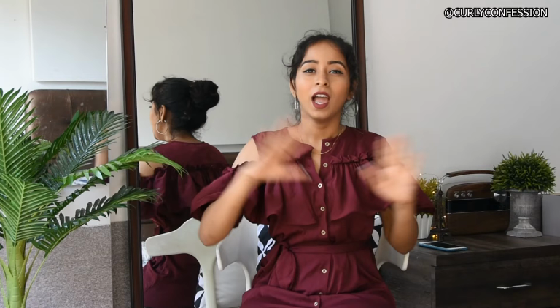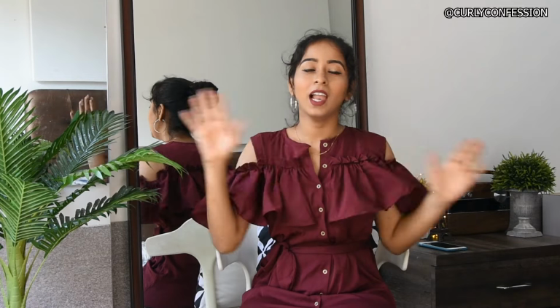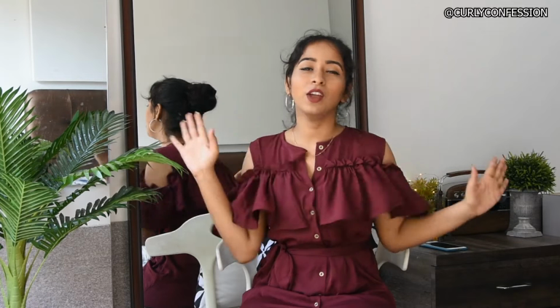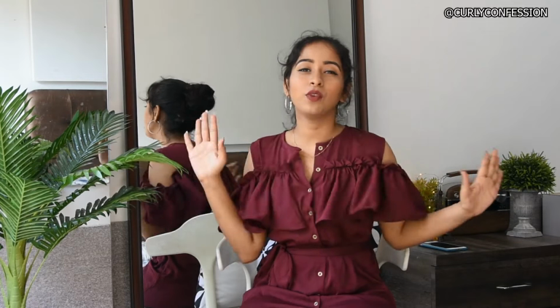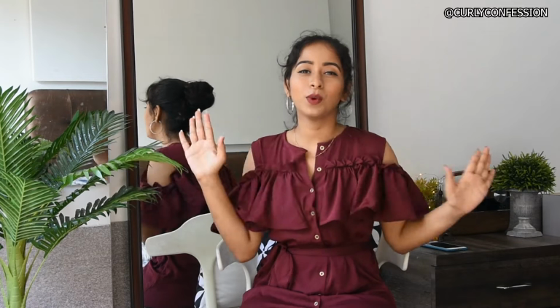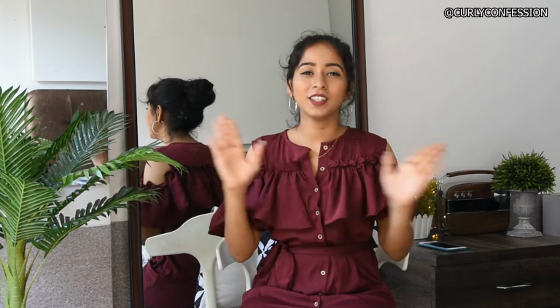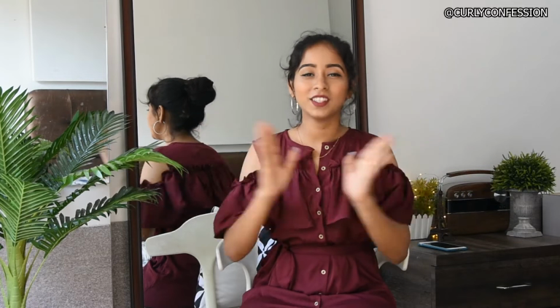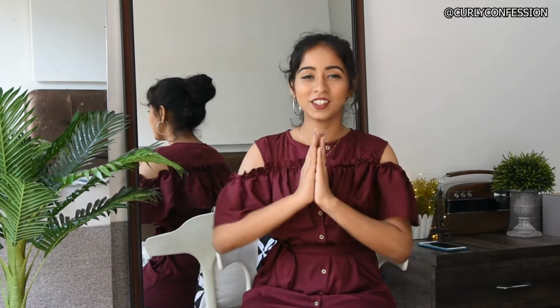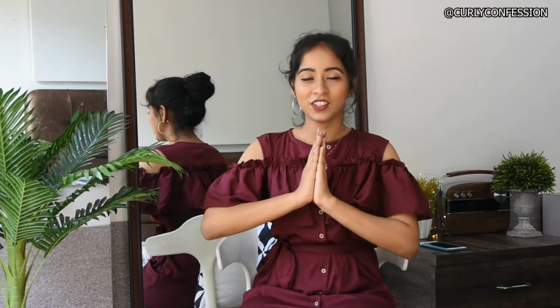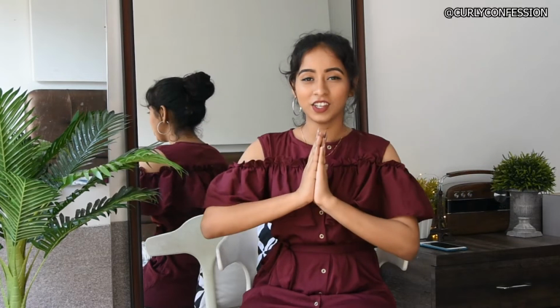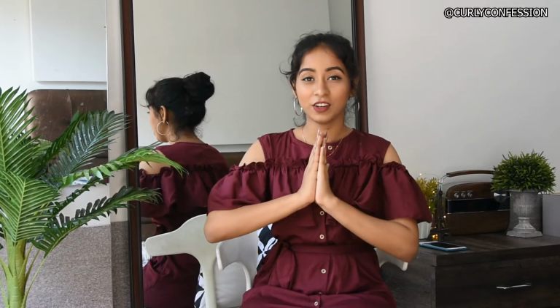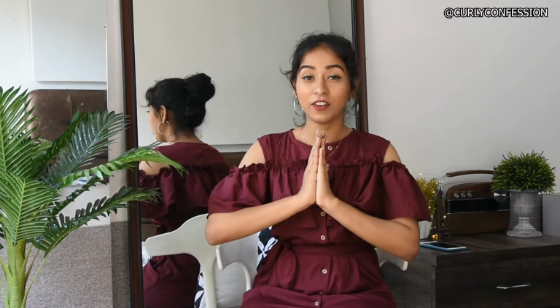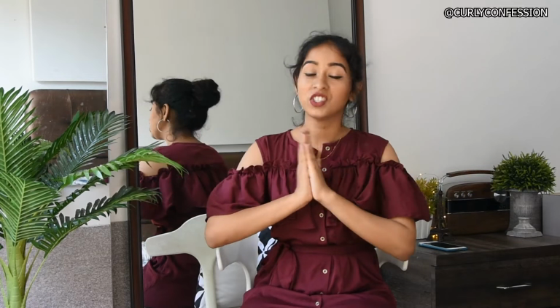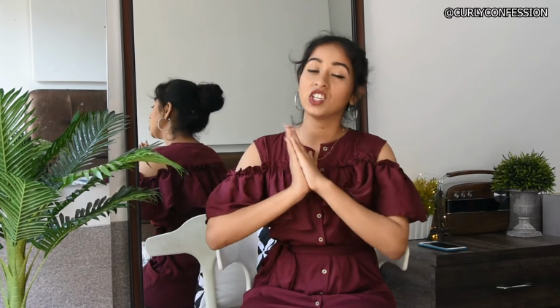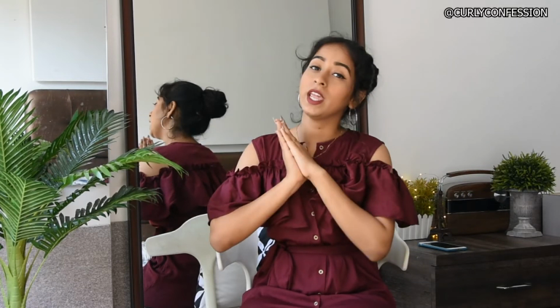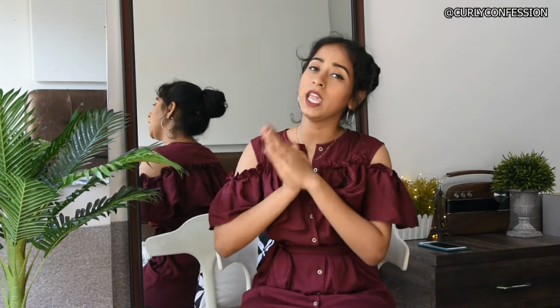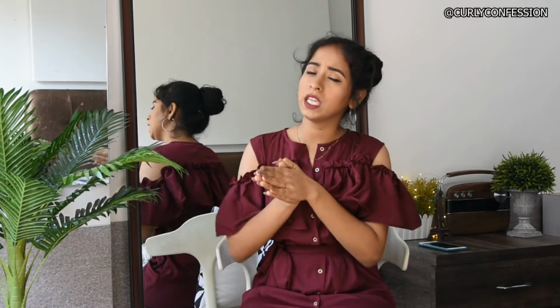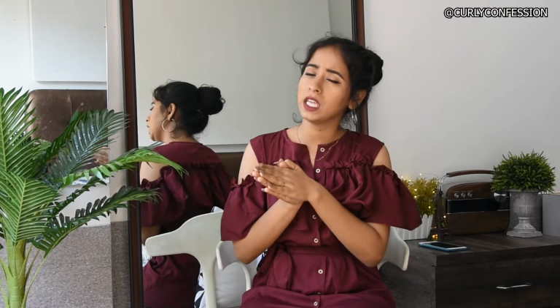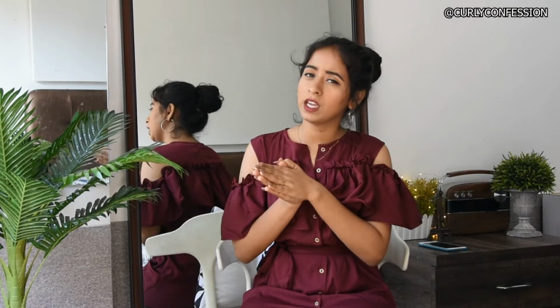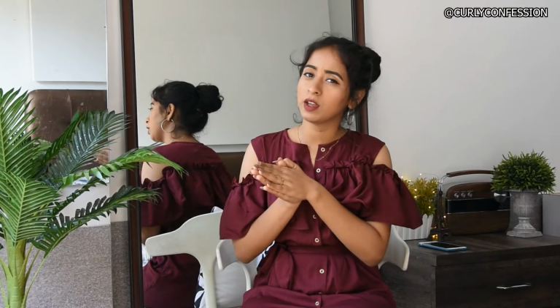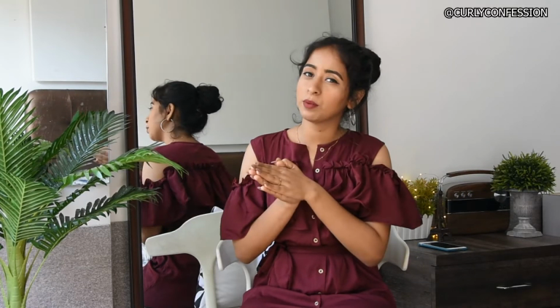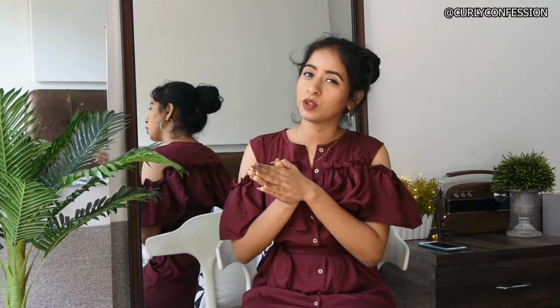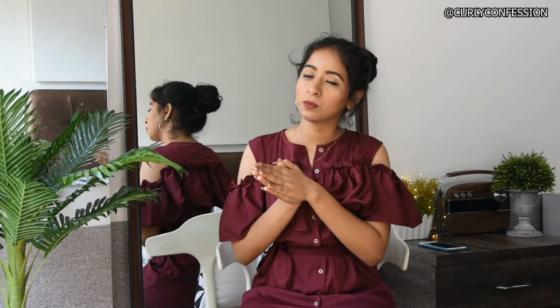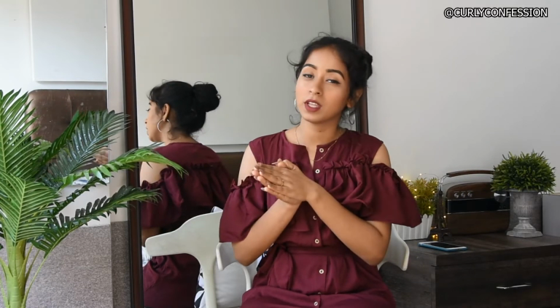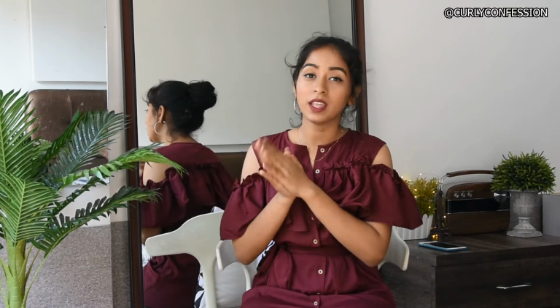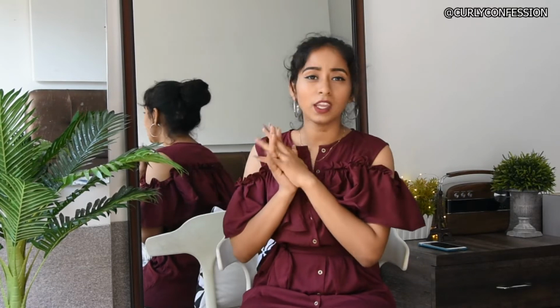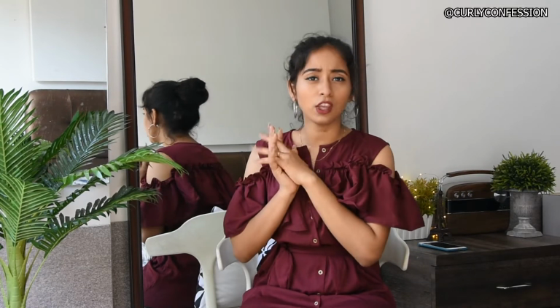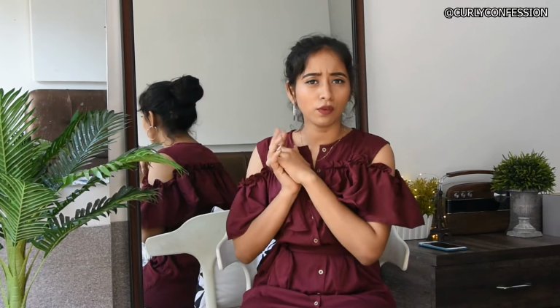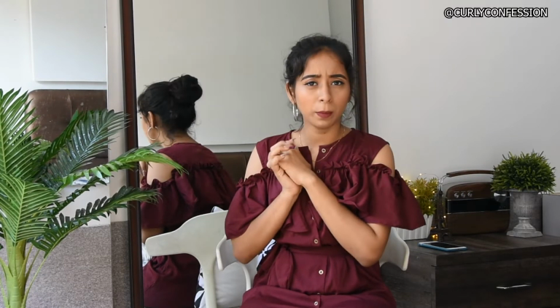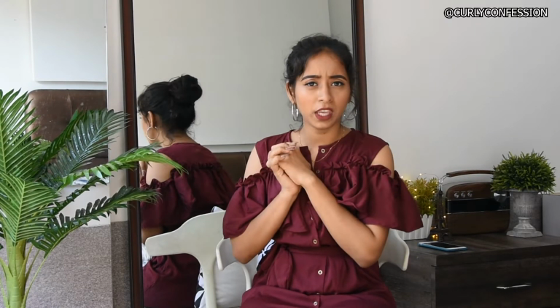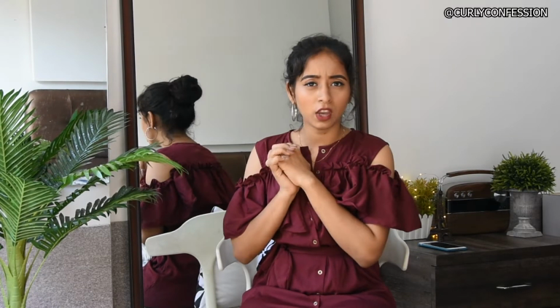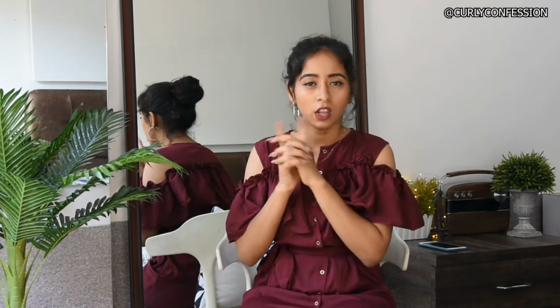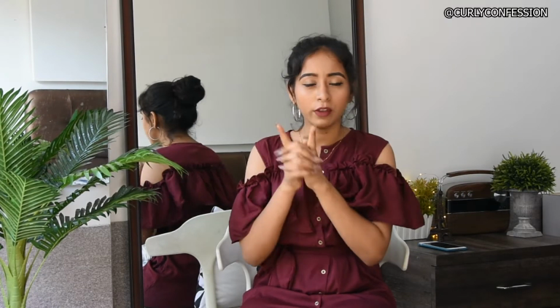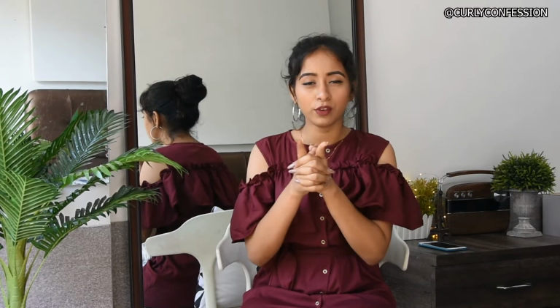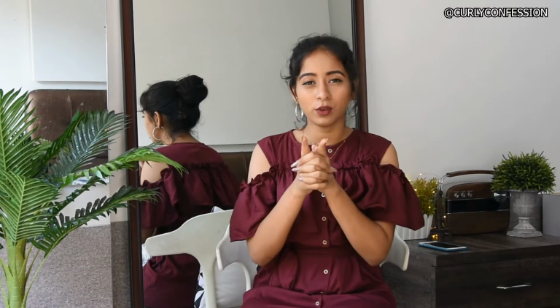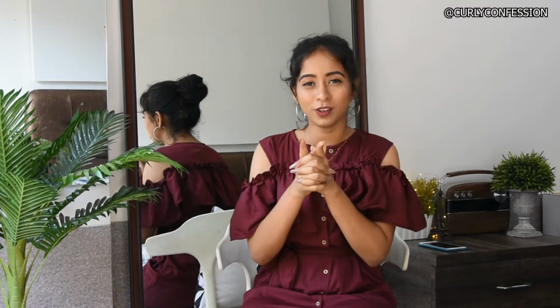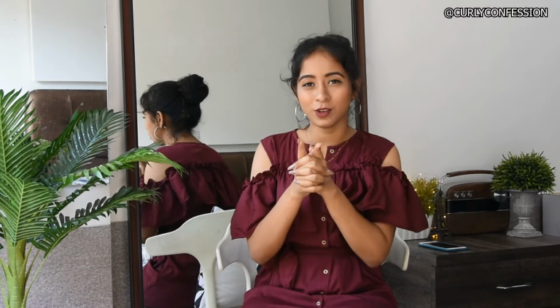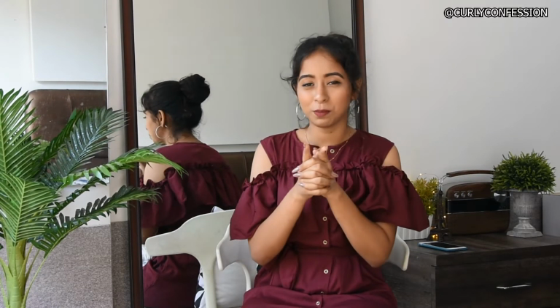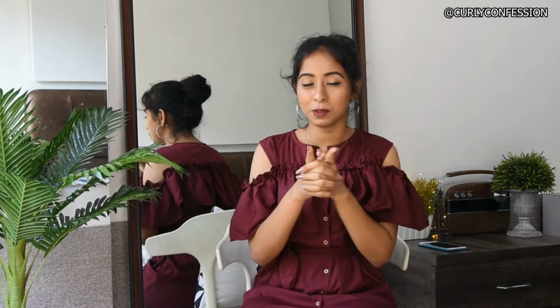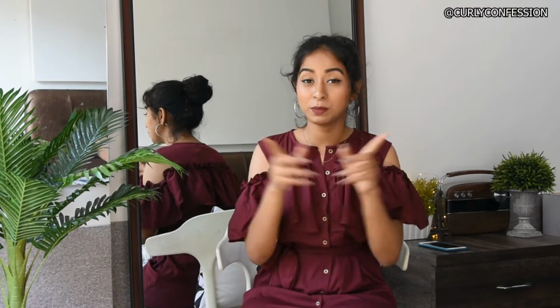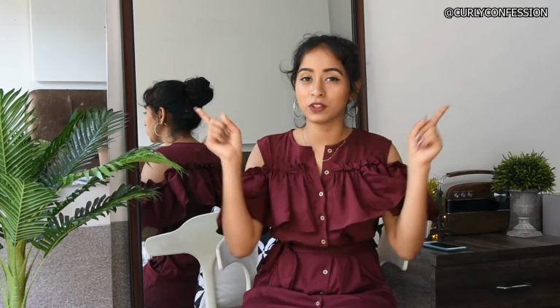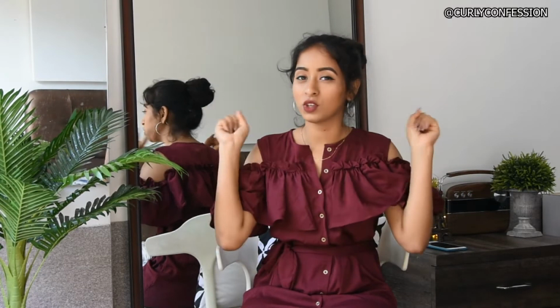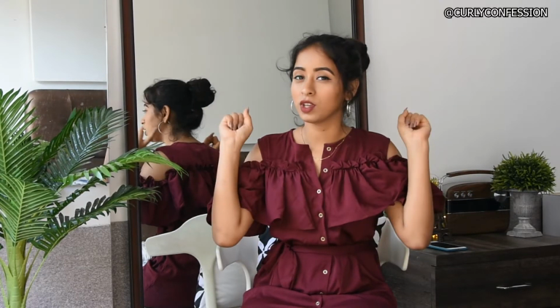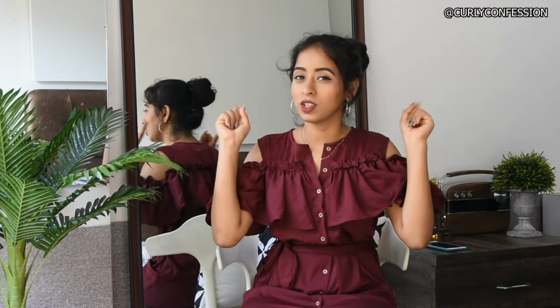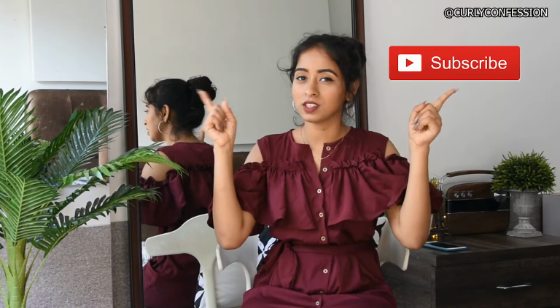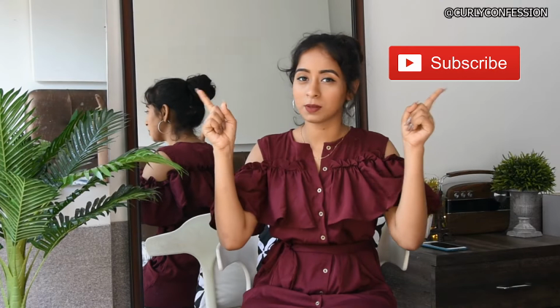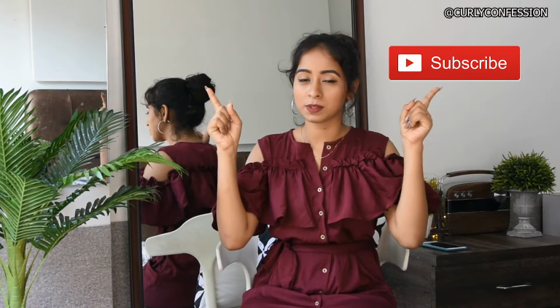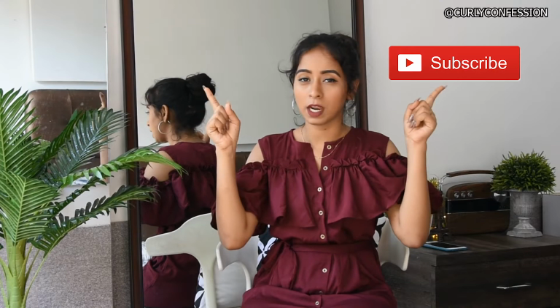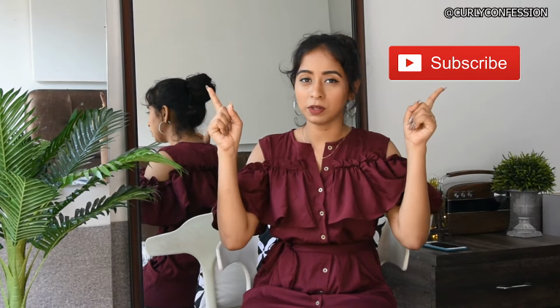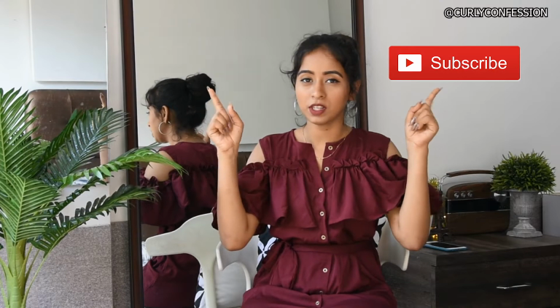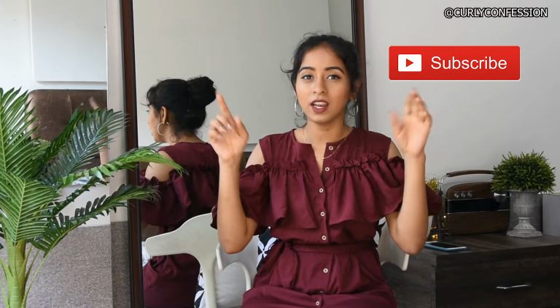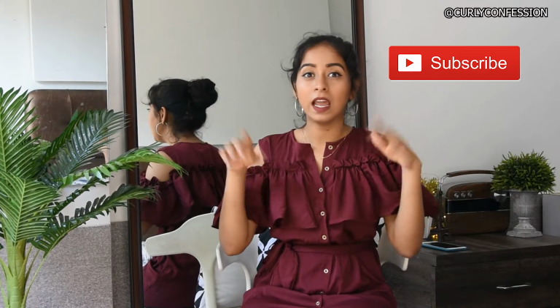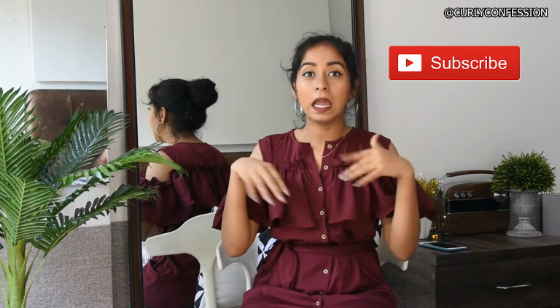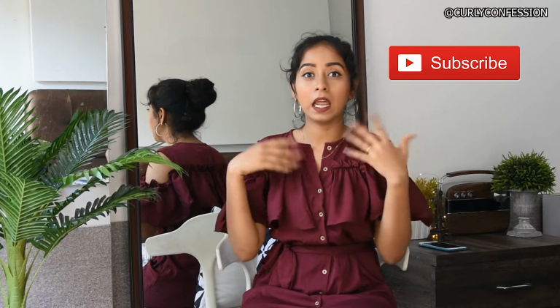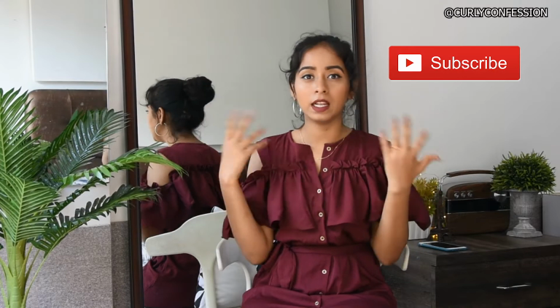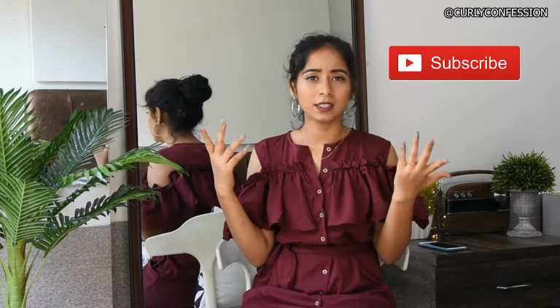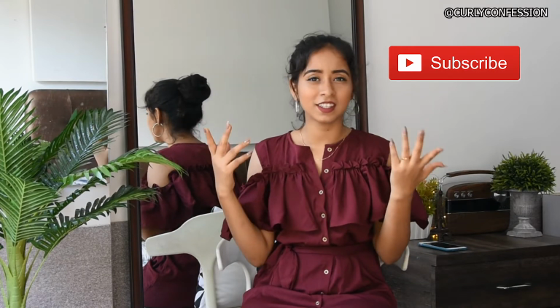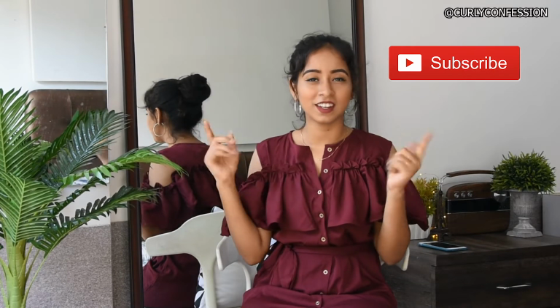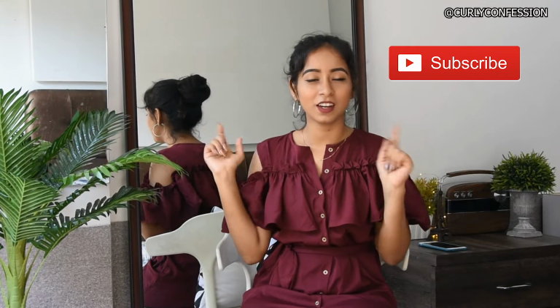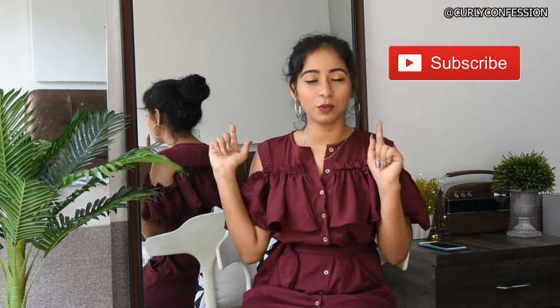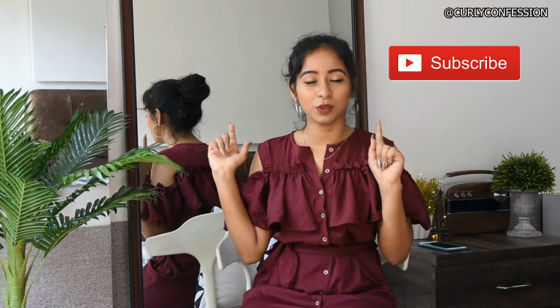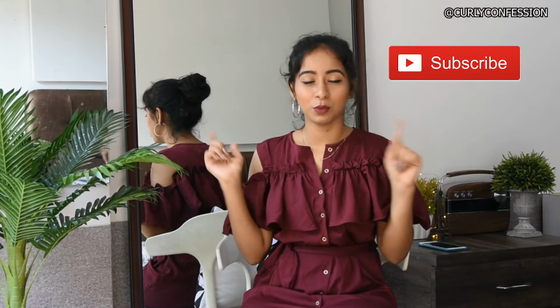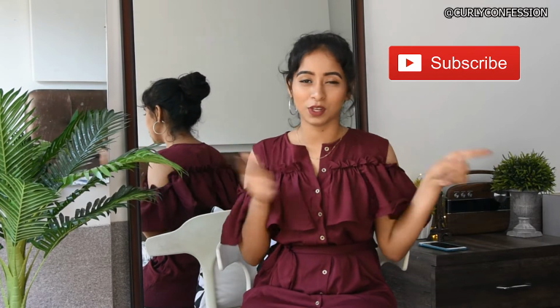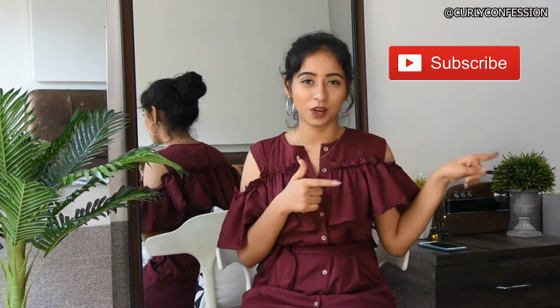Hello everyone, this is Koli Confession, a.k.a. Arfita Gupta. Thank you for being here. If you're new here, please make sure you hit the subscribe button and let's get started with the video.